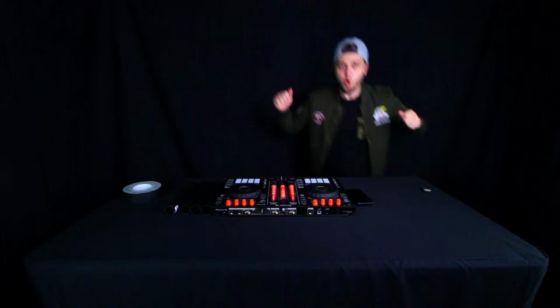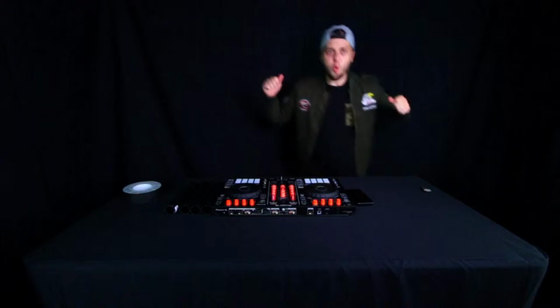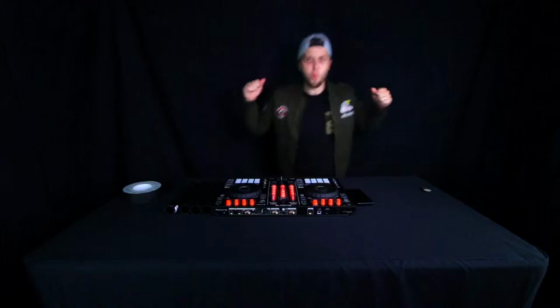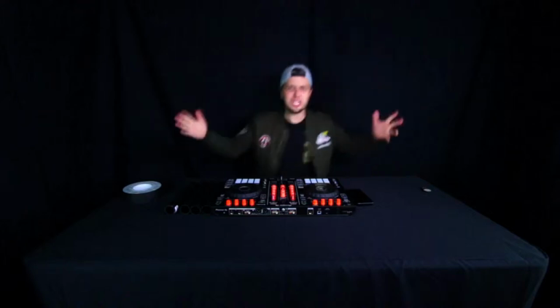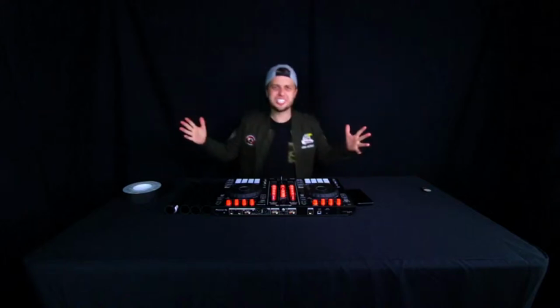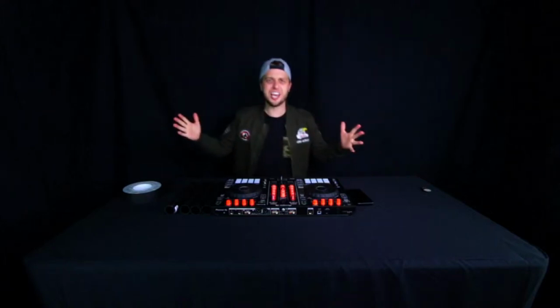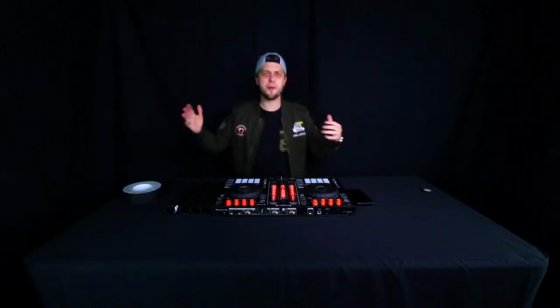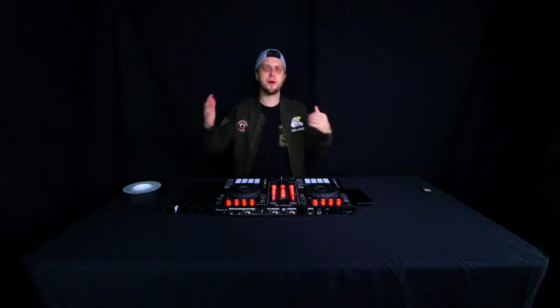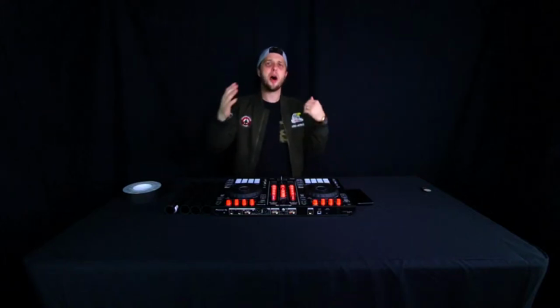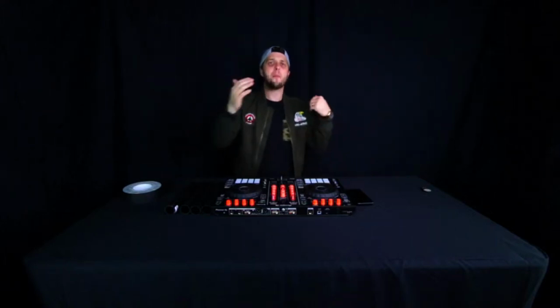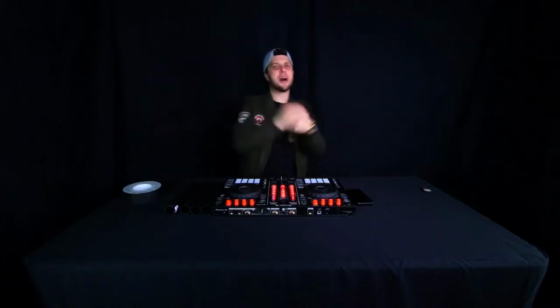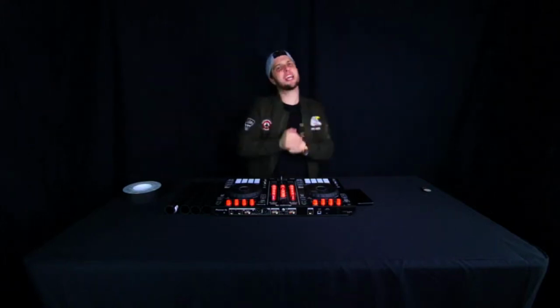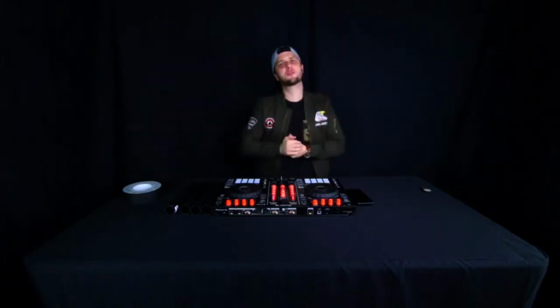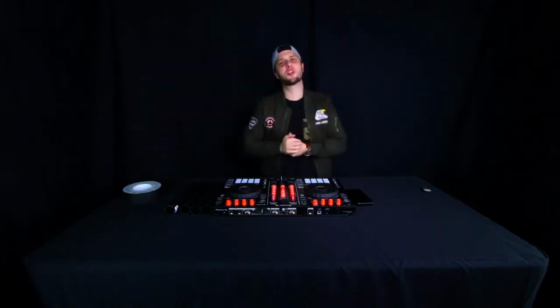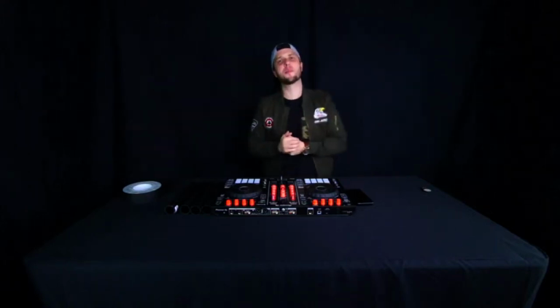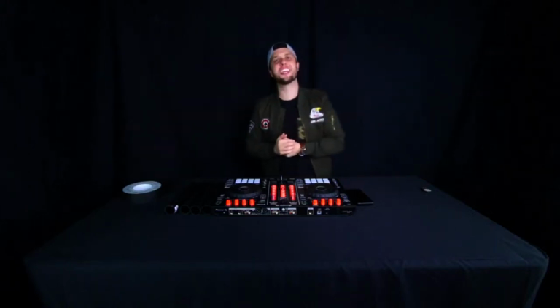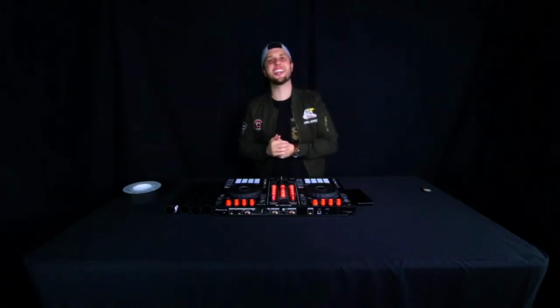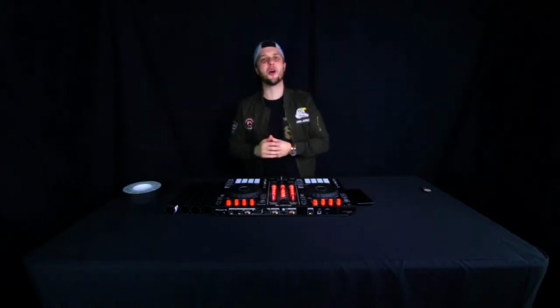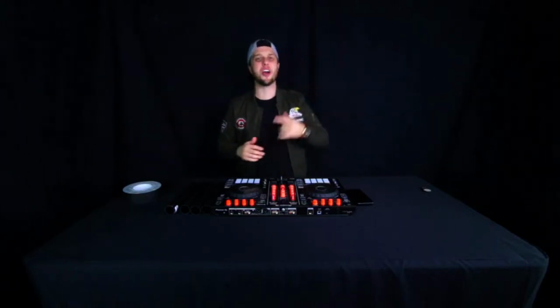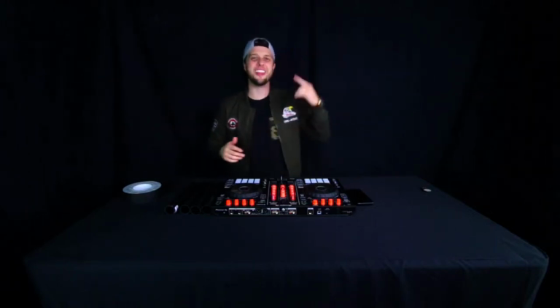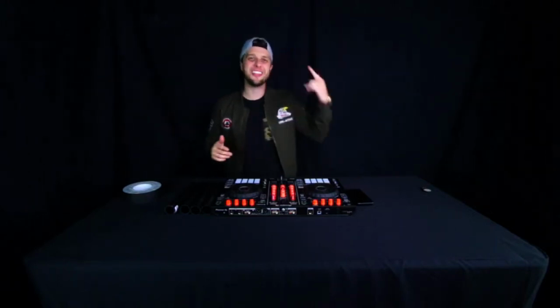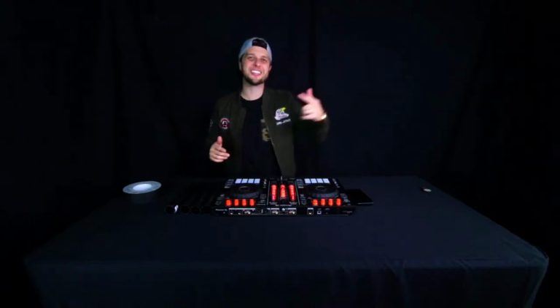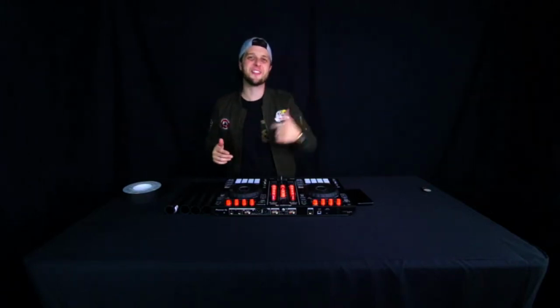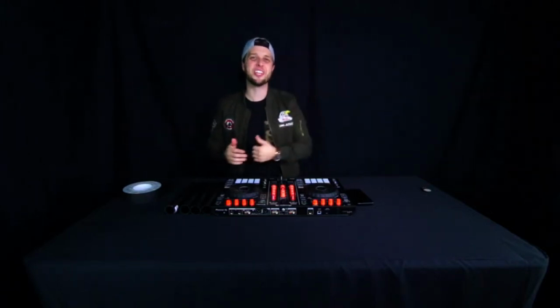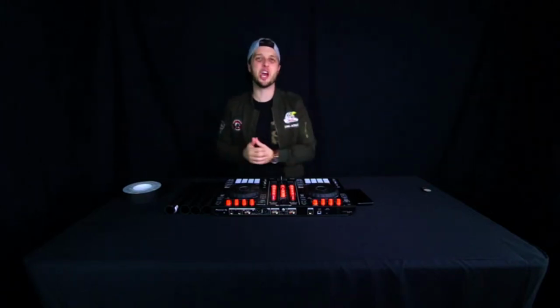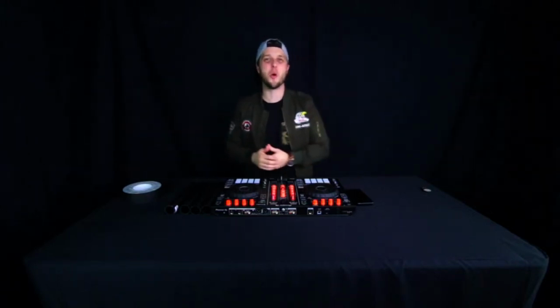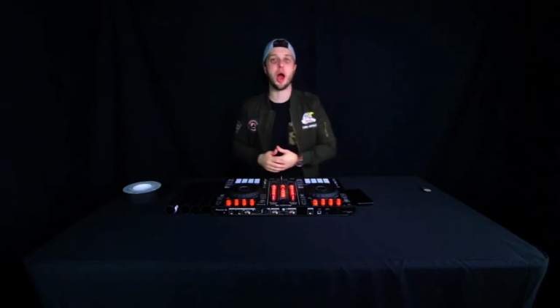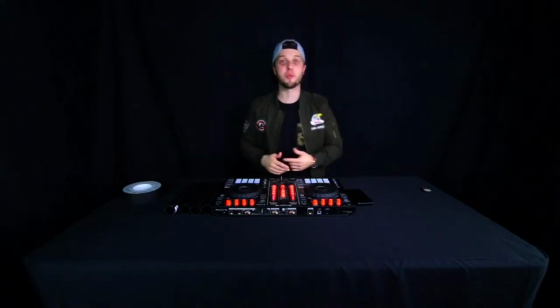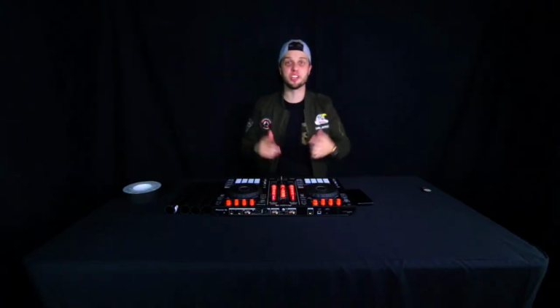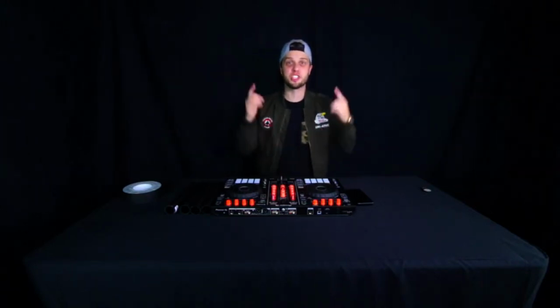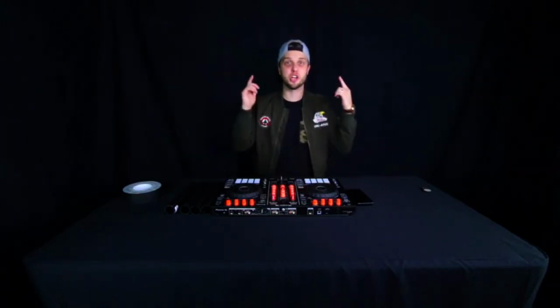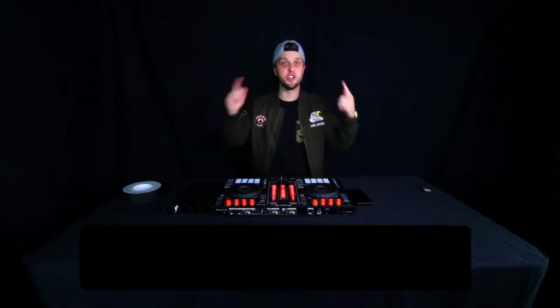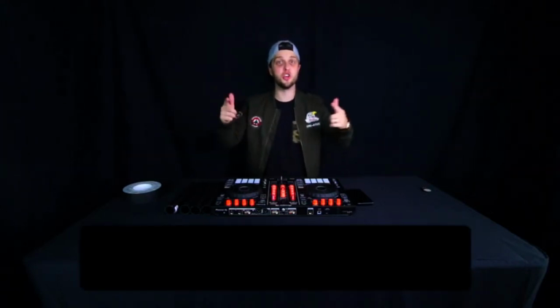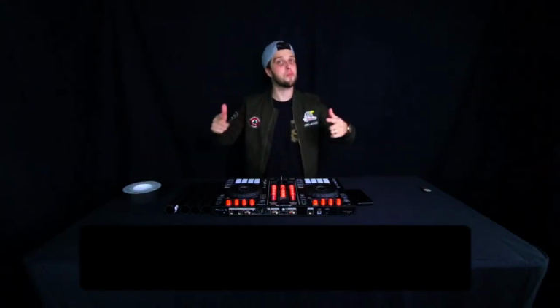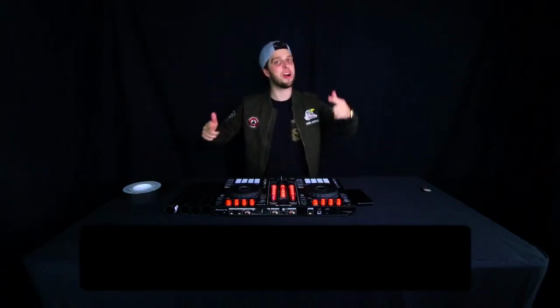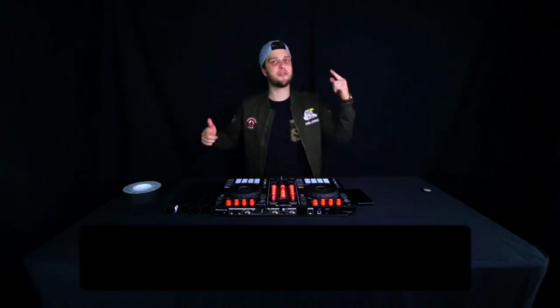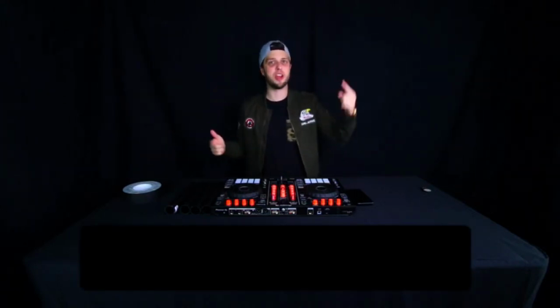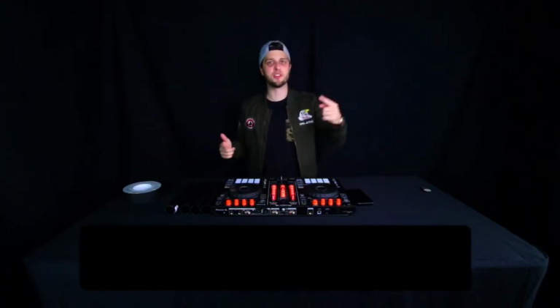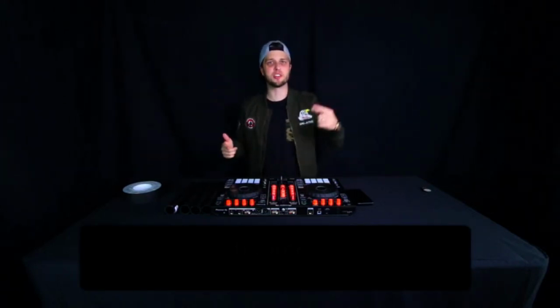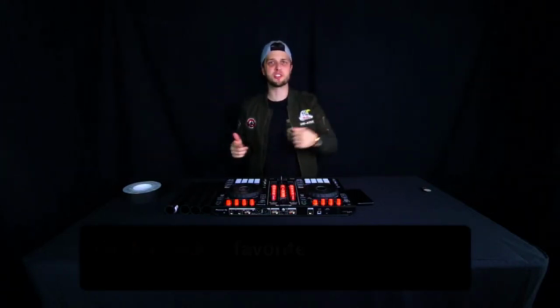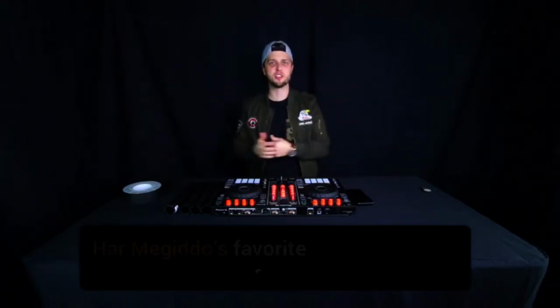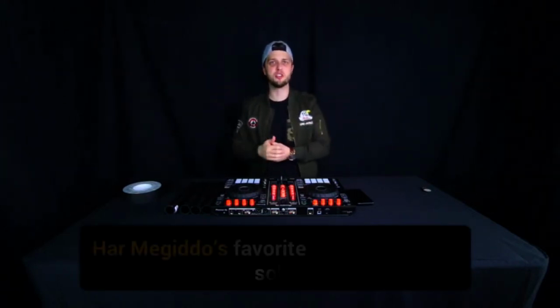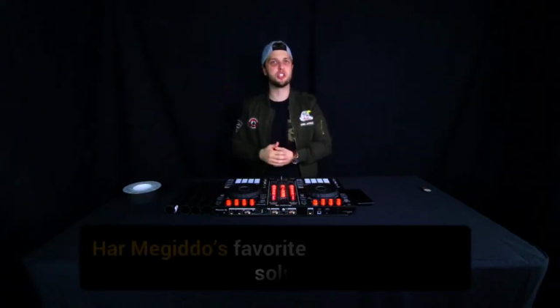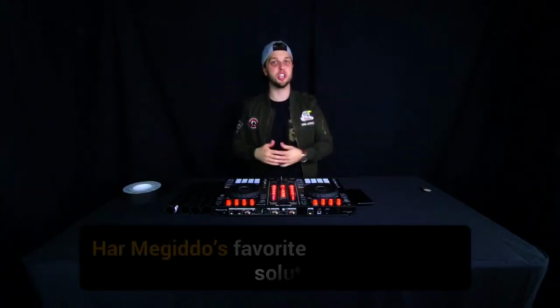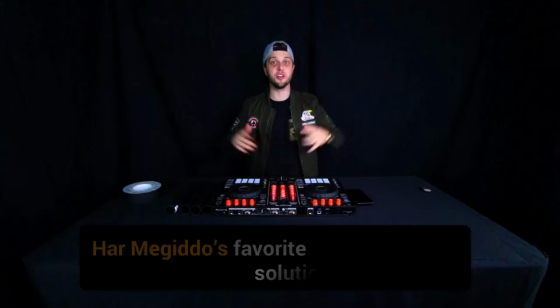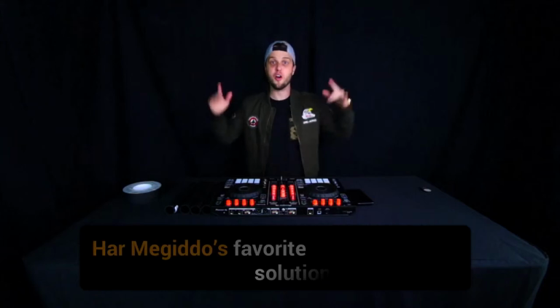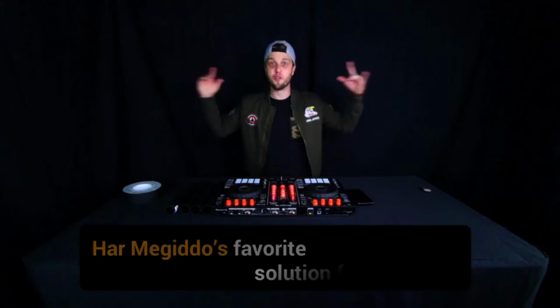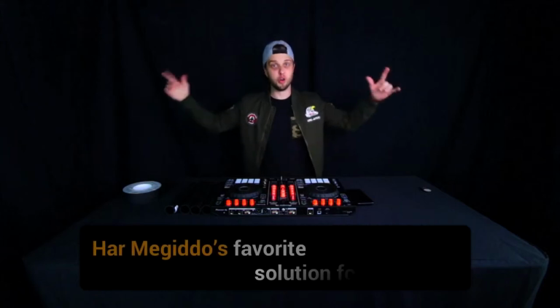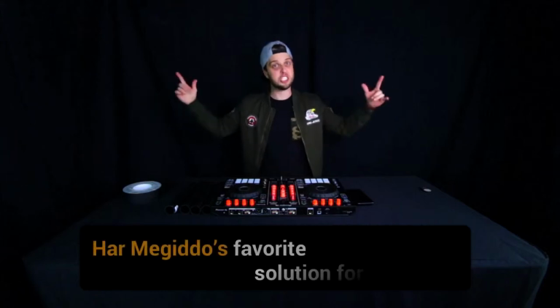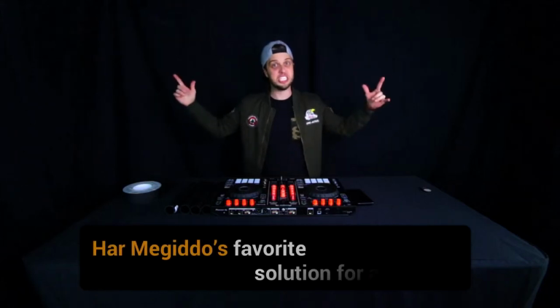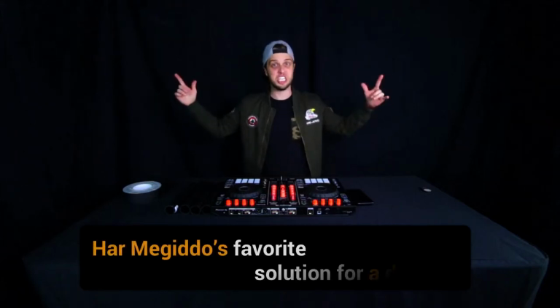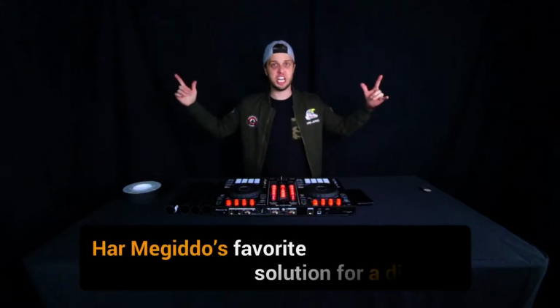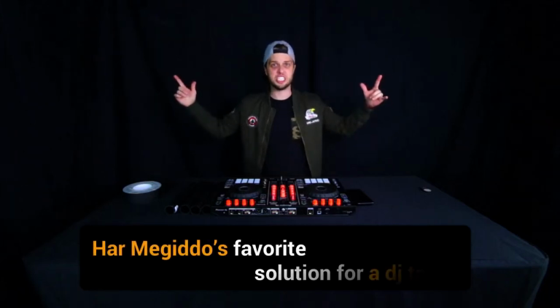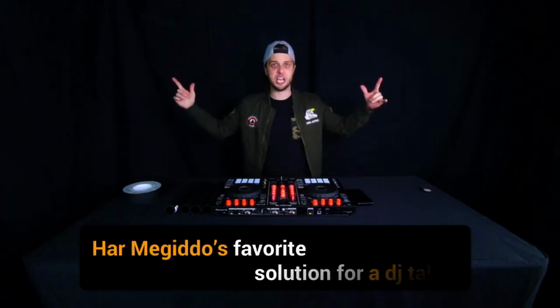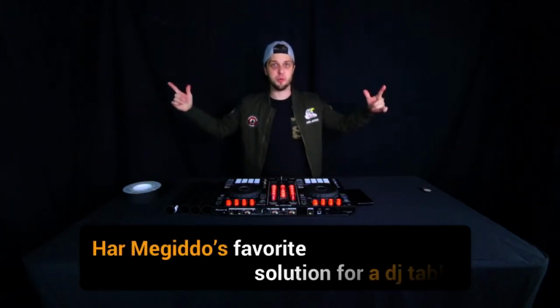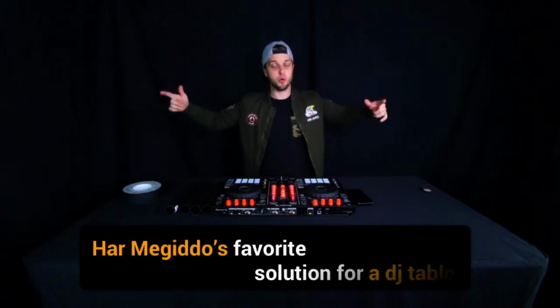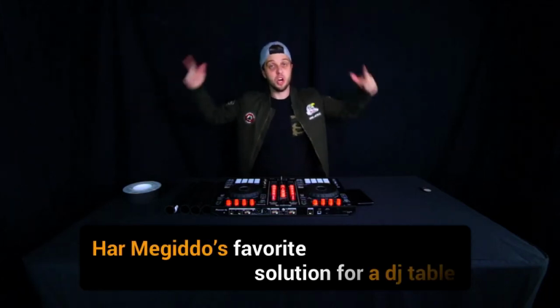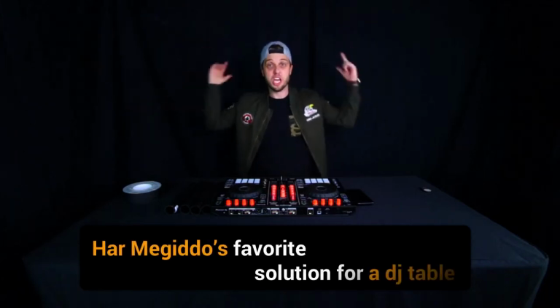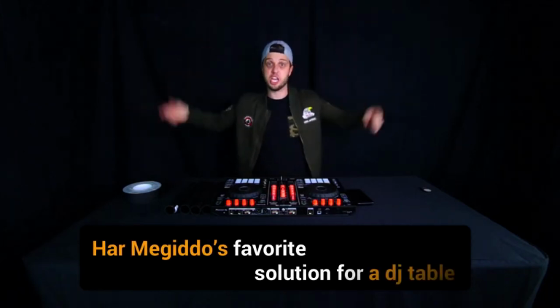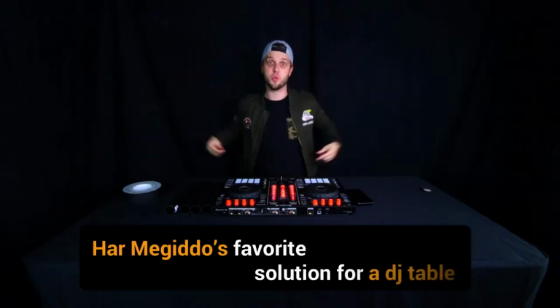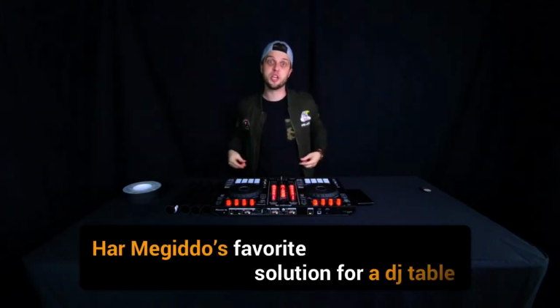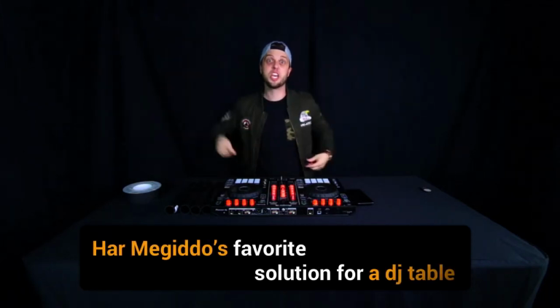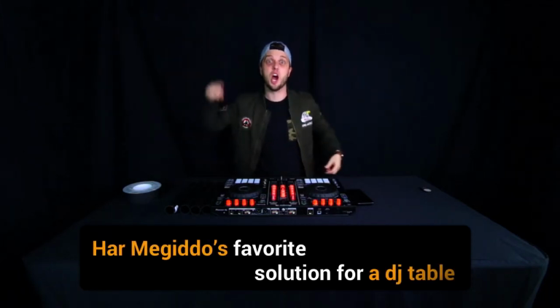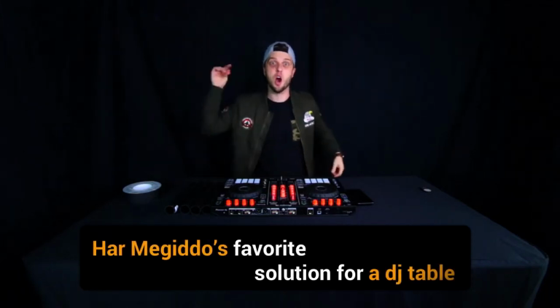What's up? My name is Tormiguito and in this video I'm going to show you my favorite solution for a DJ table. Here we go.